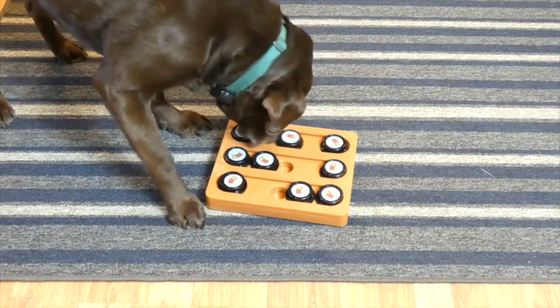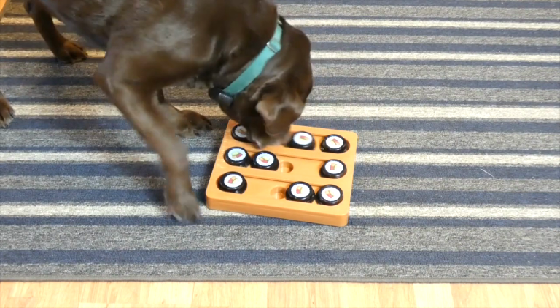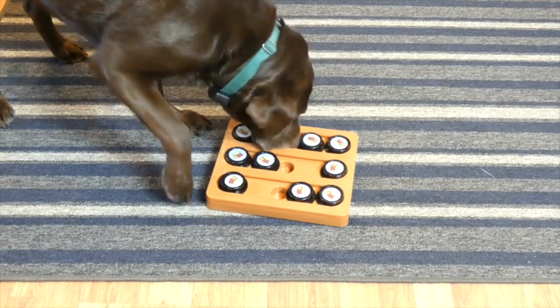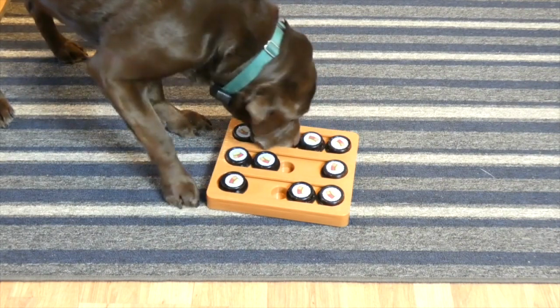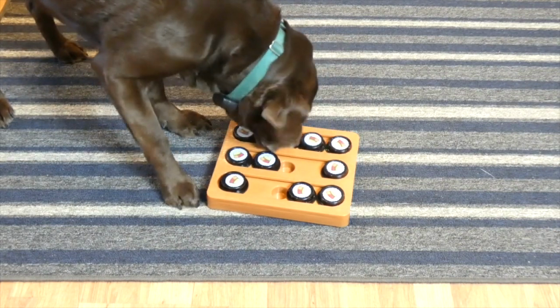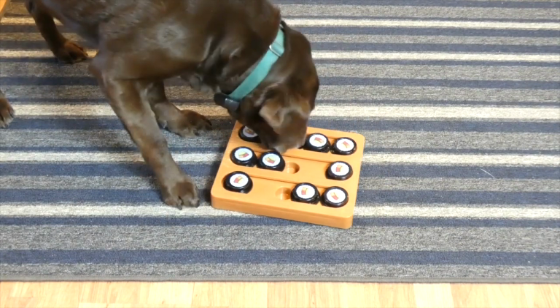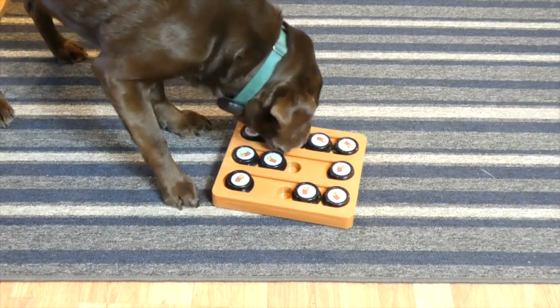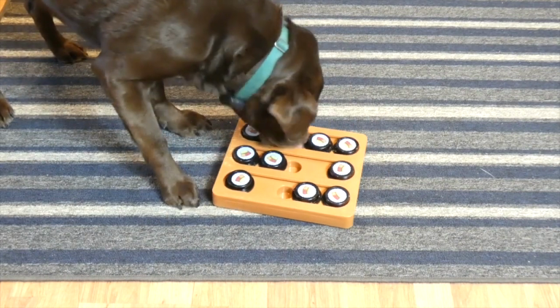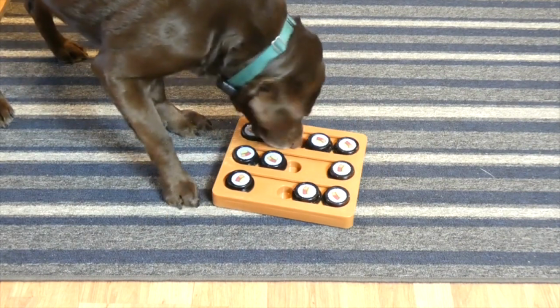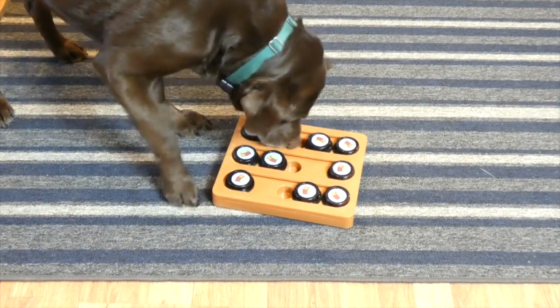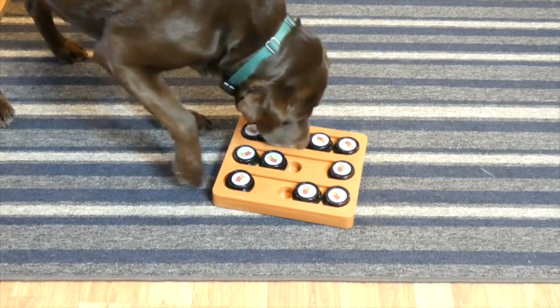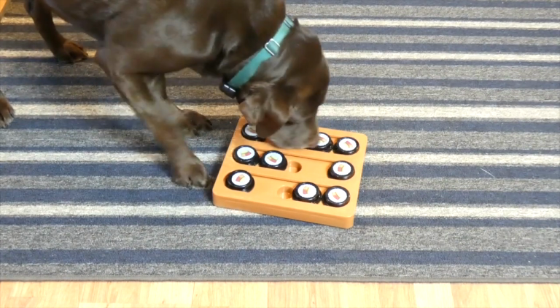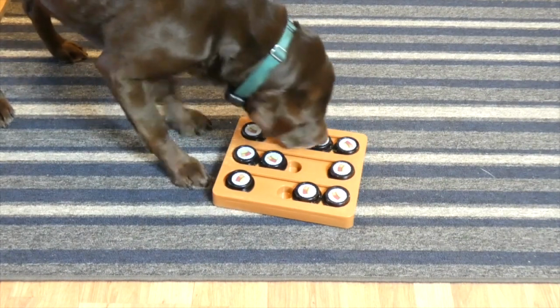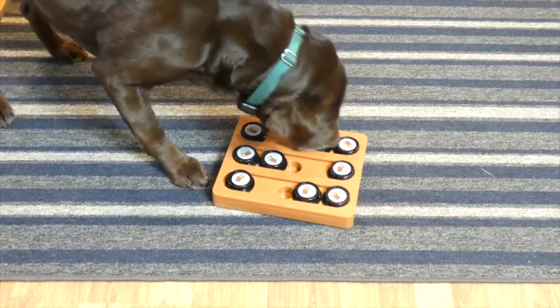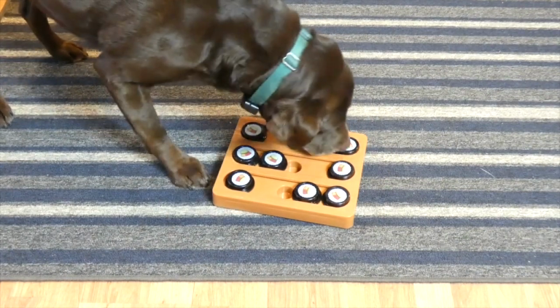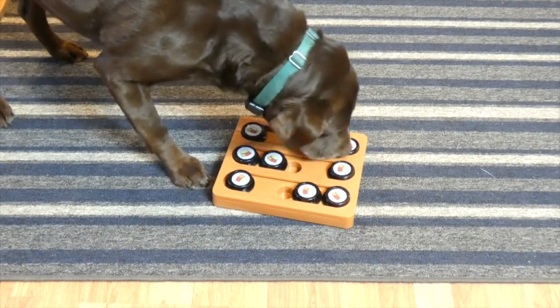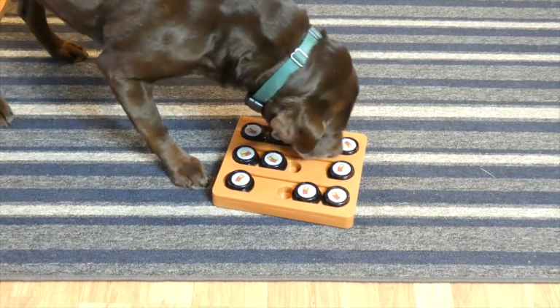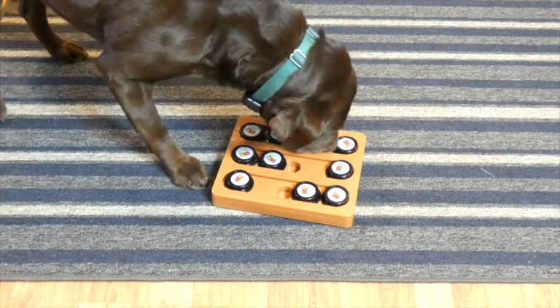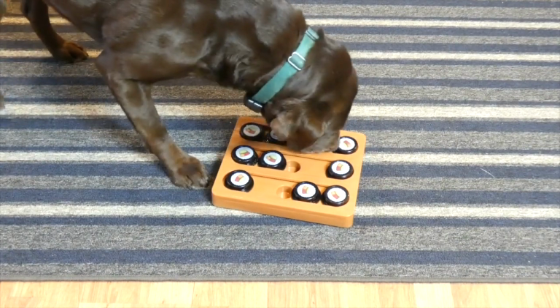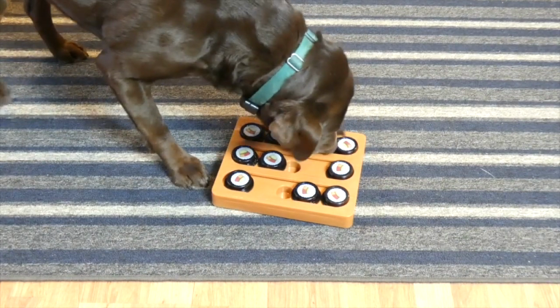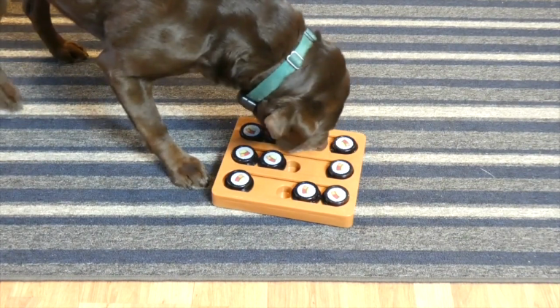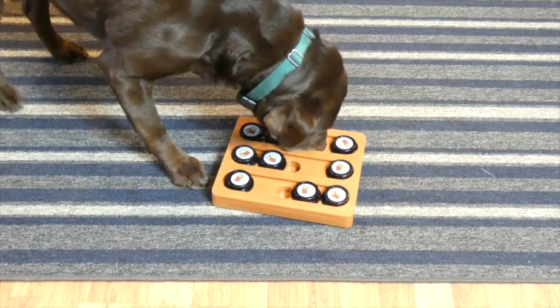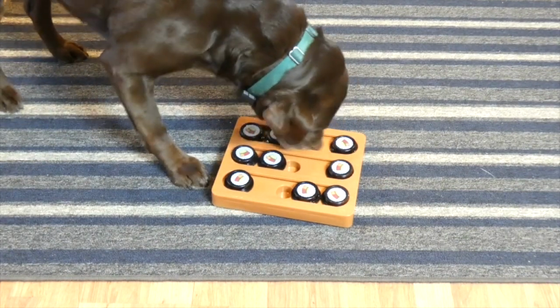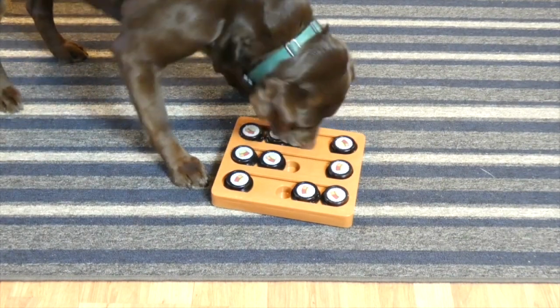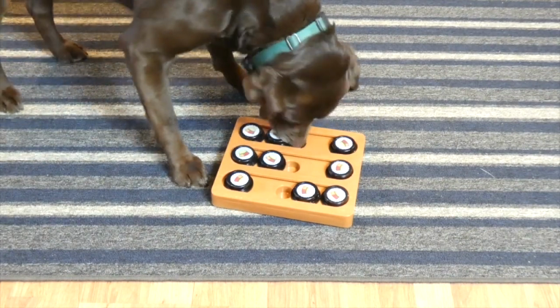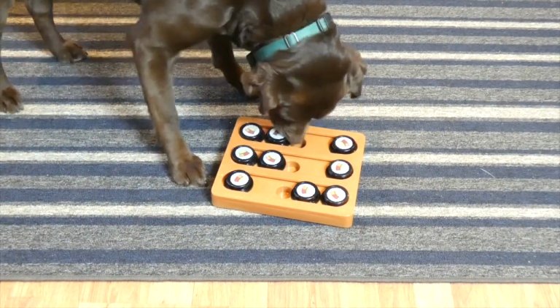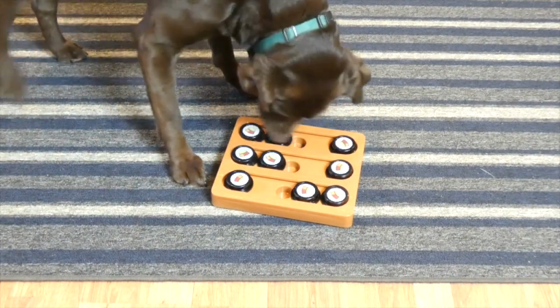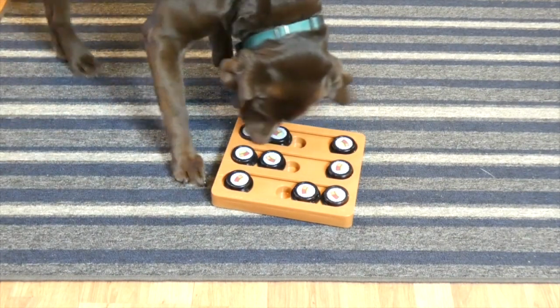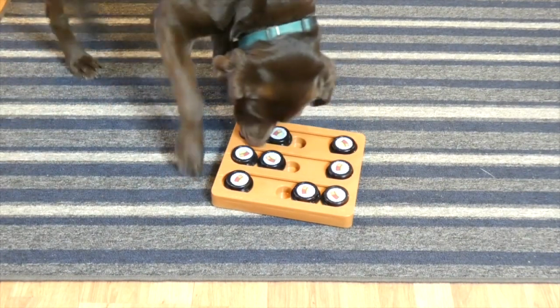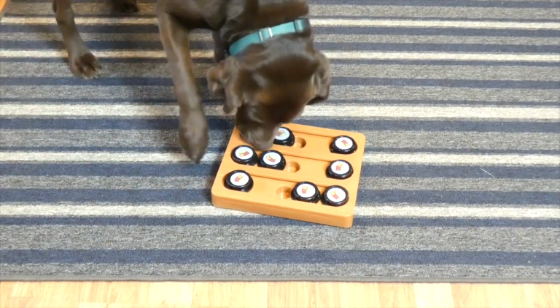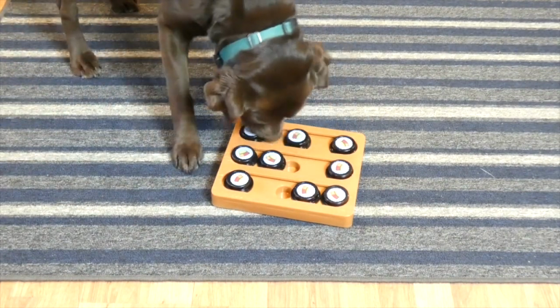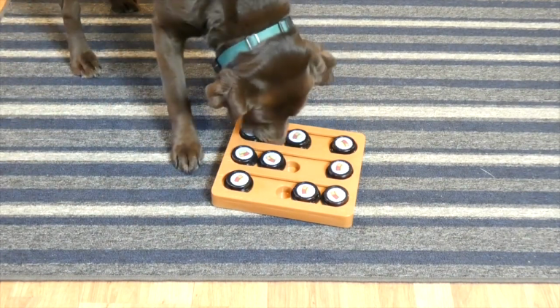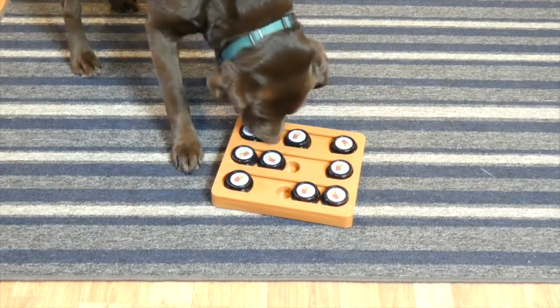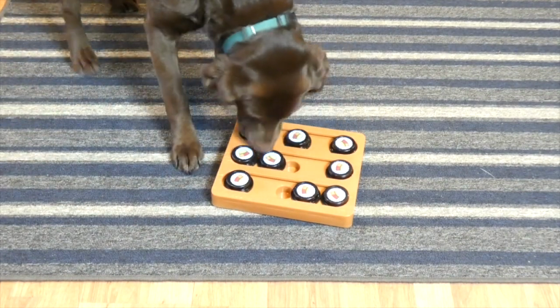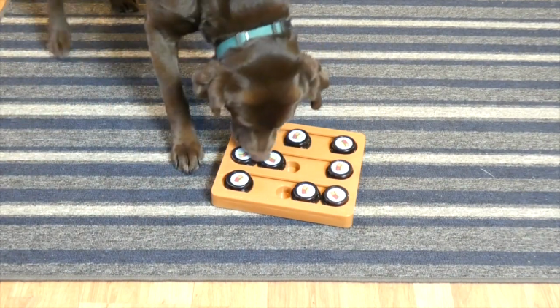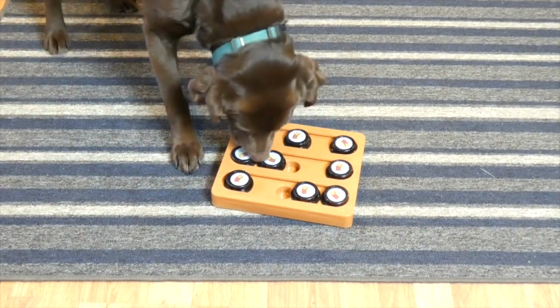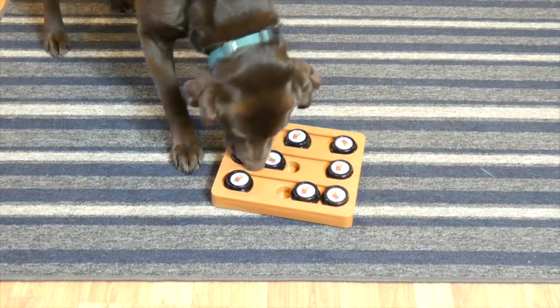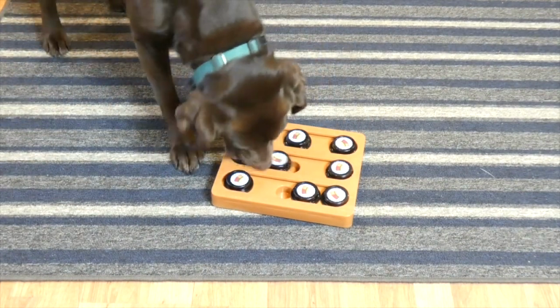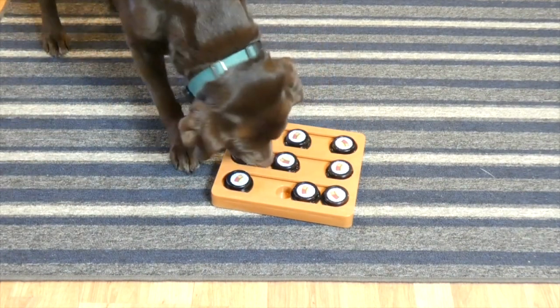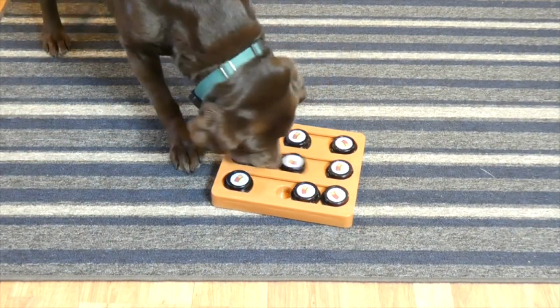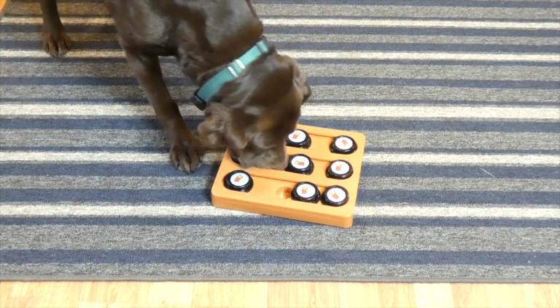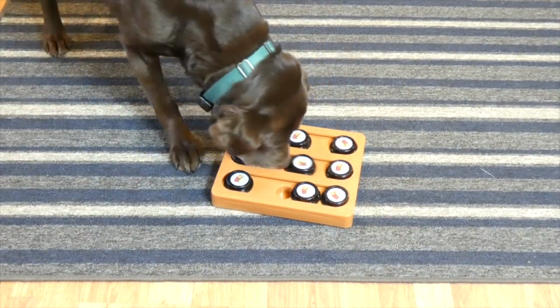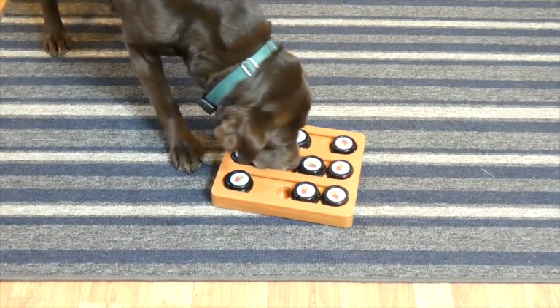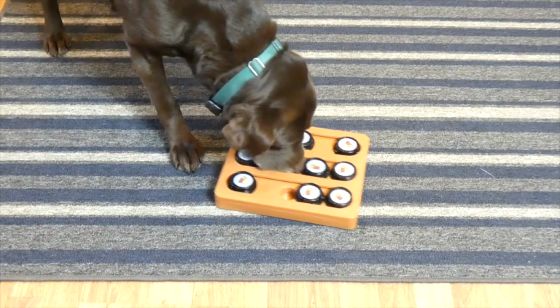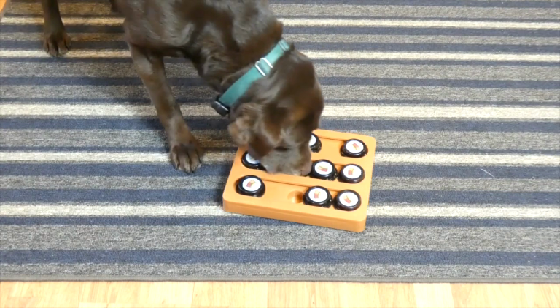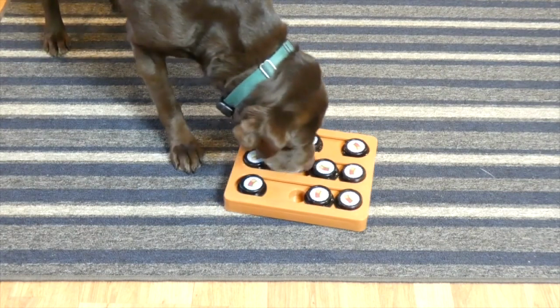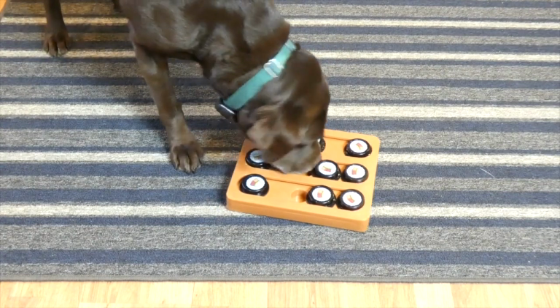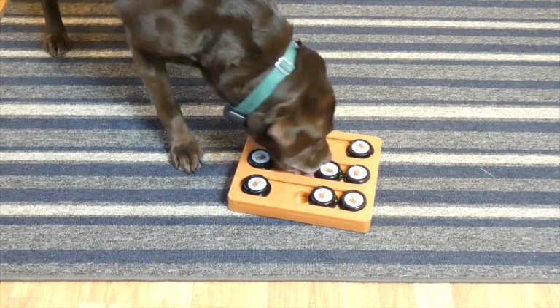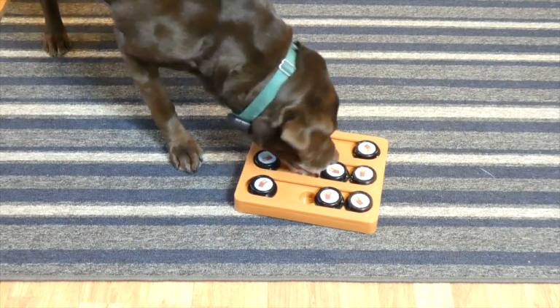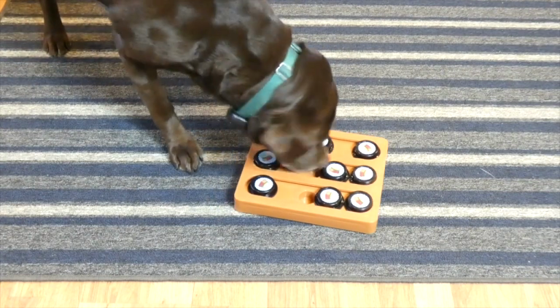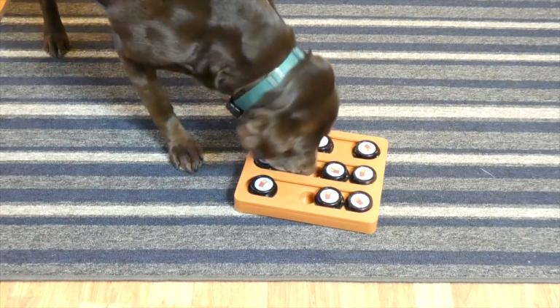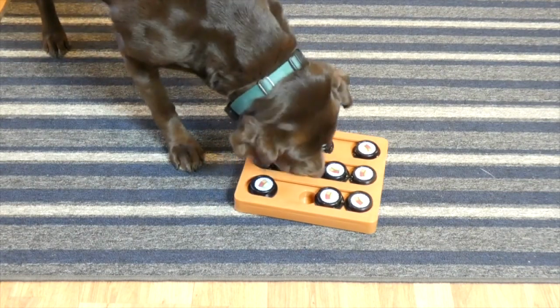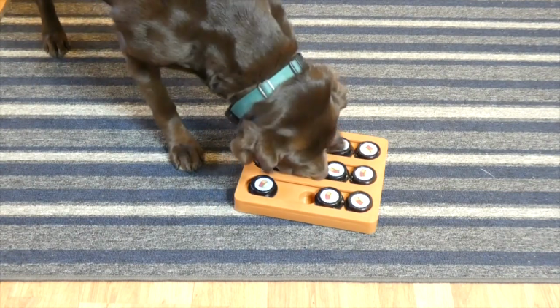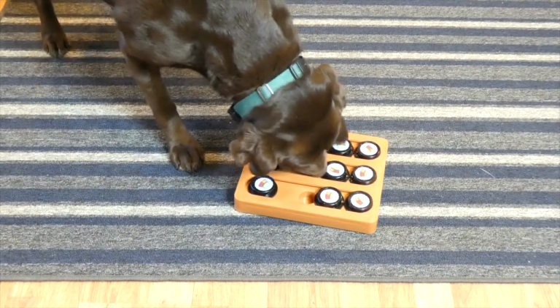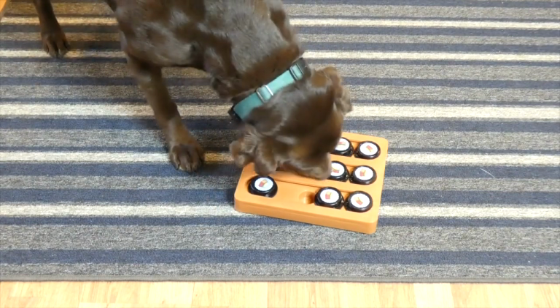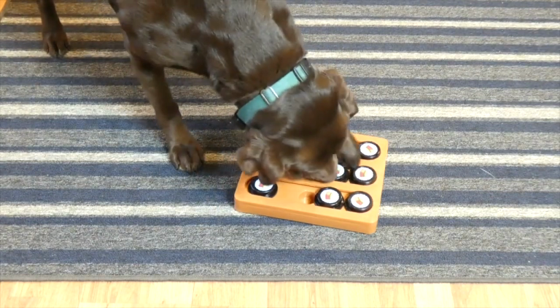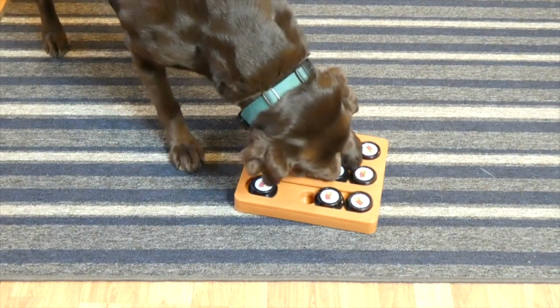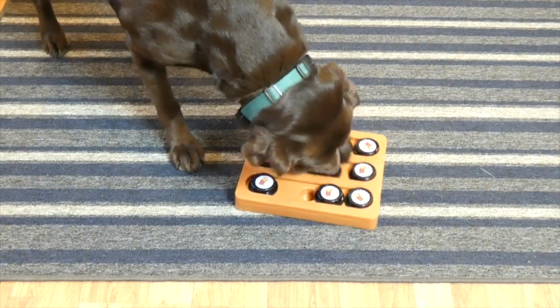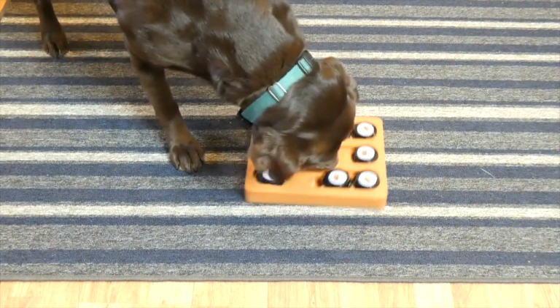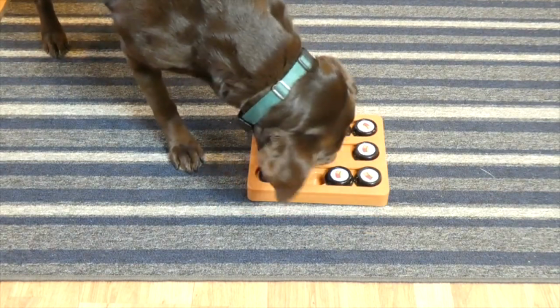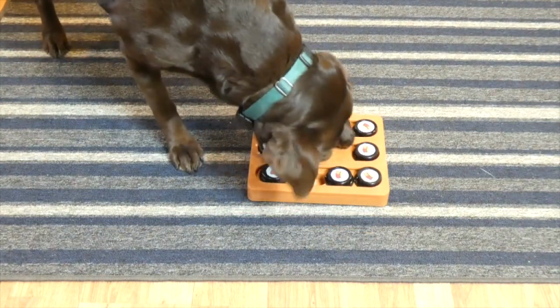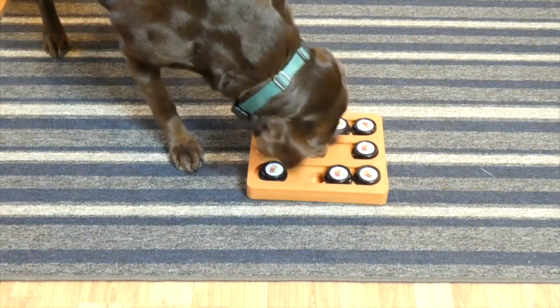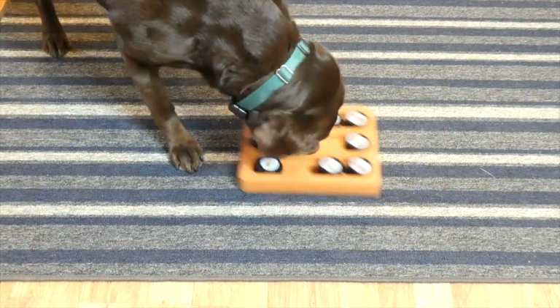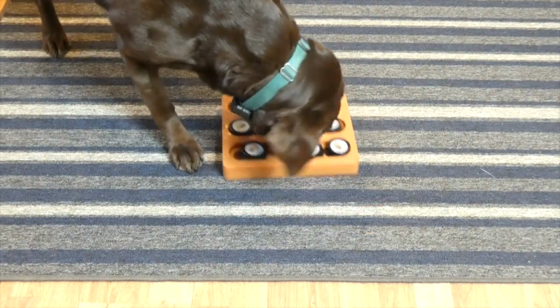This could be used for cats or dogs. It provides the mental stimulation that keeps your dog busy. I love it.